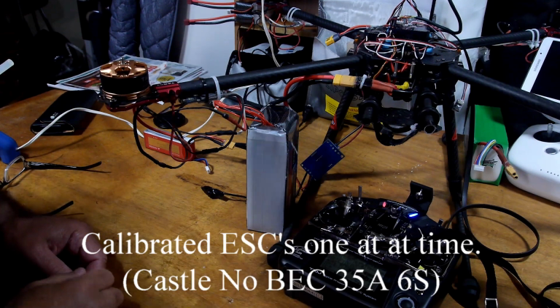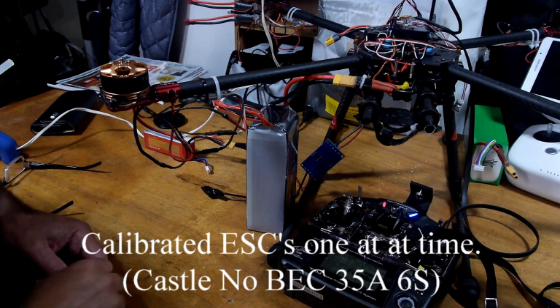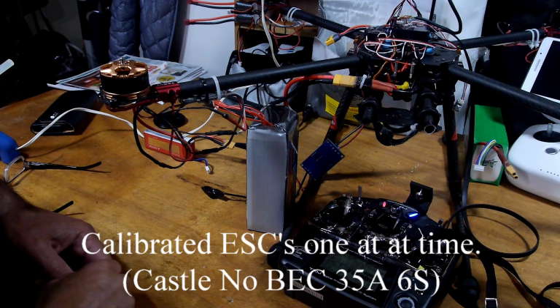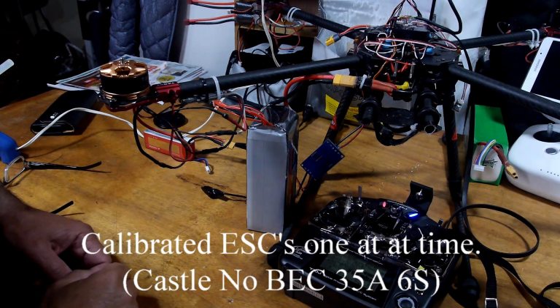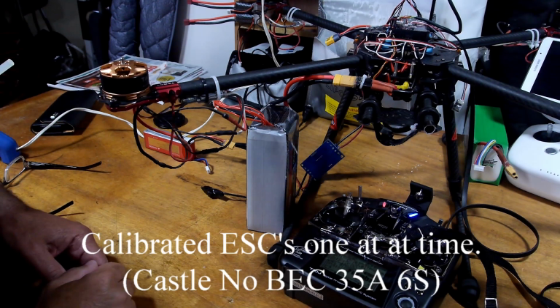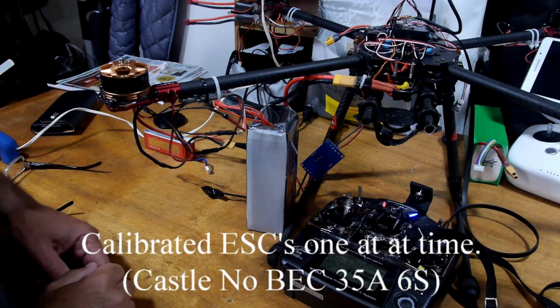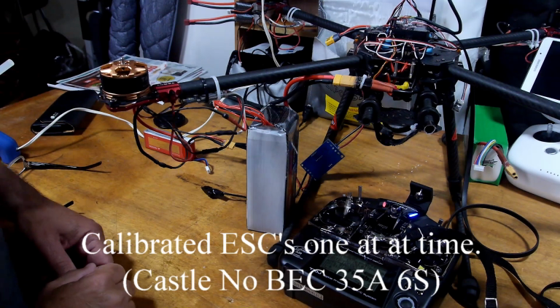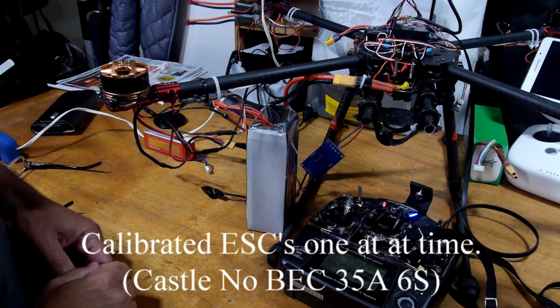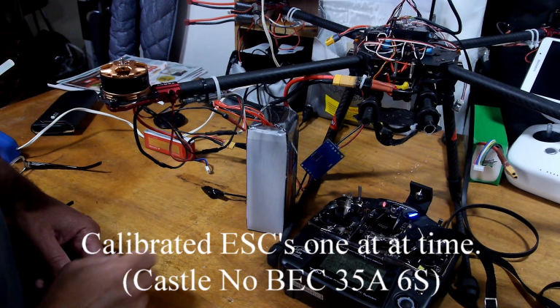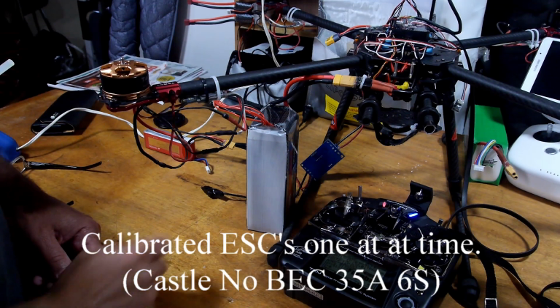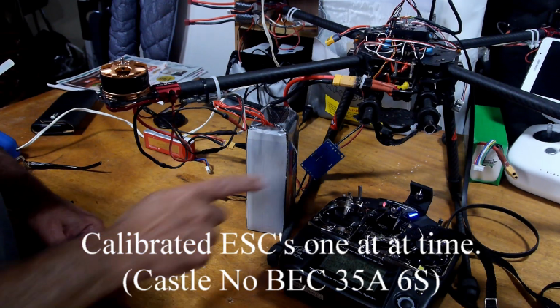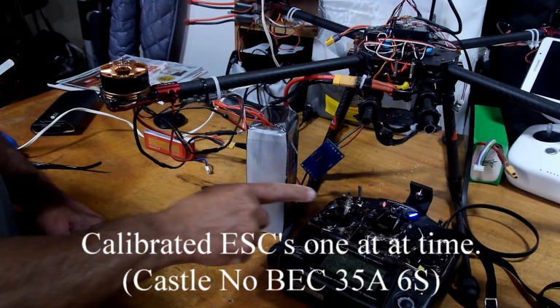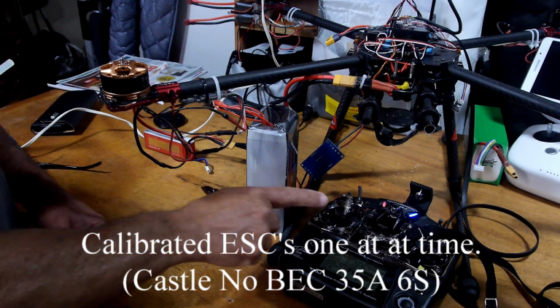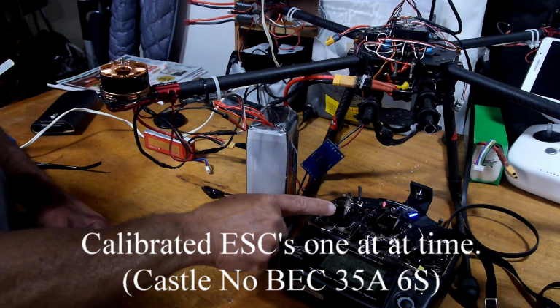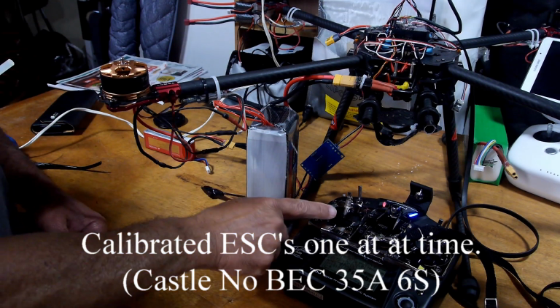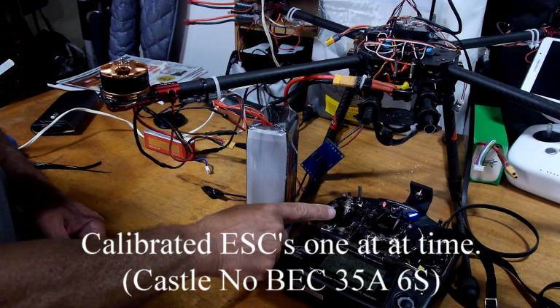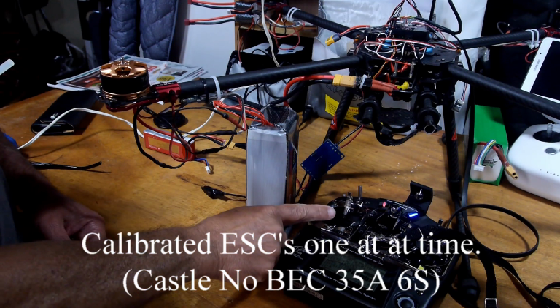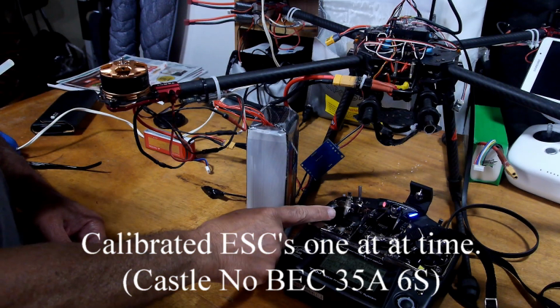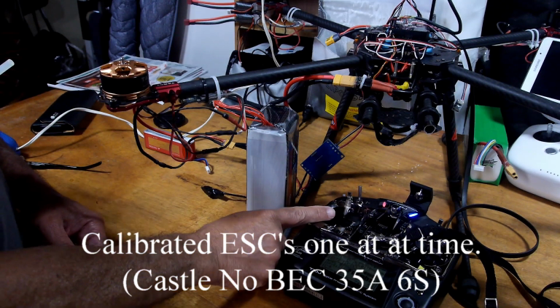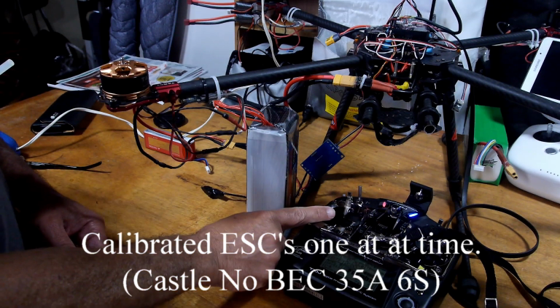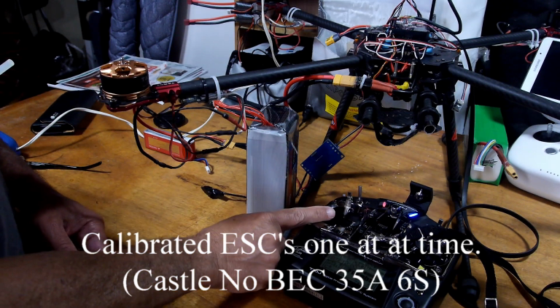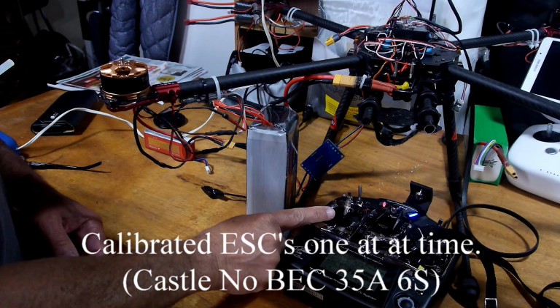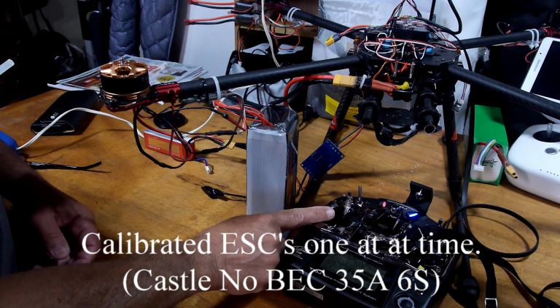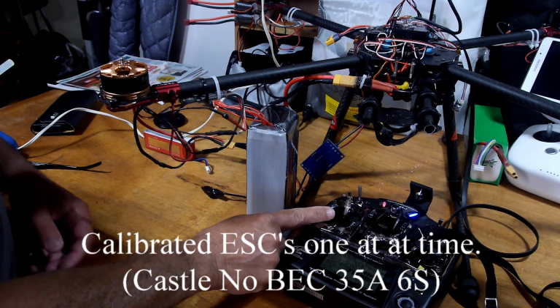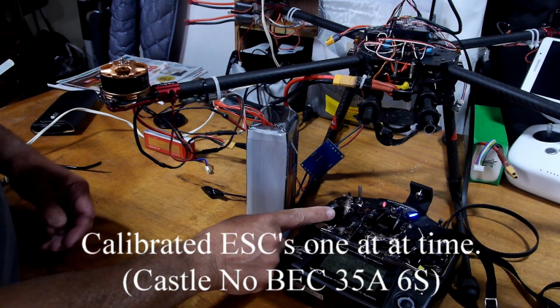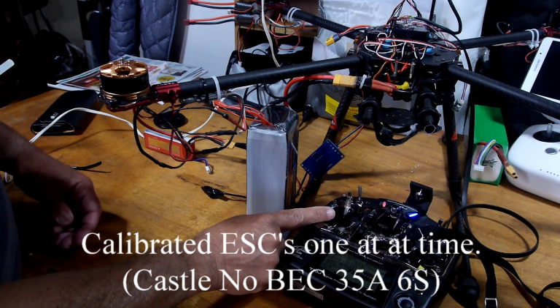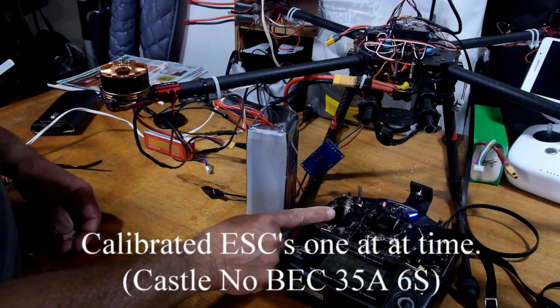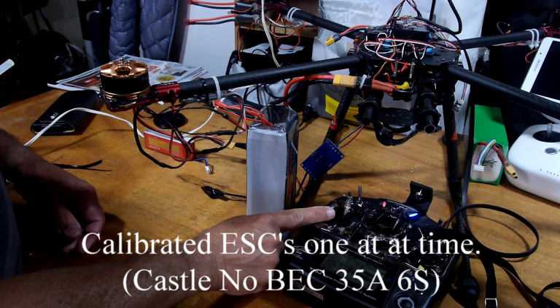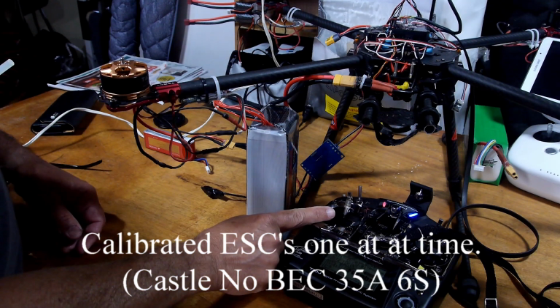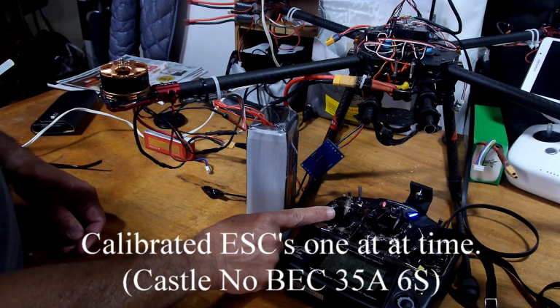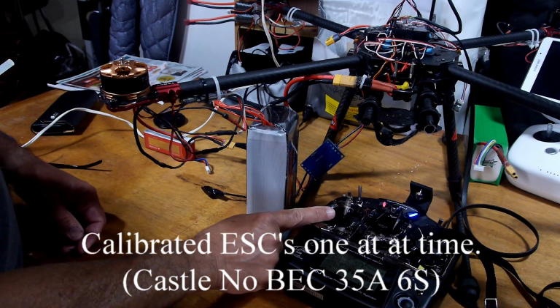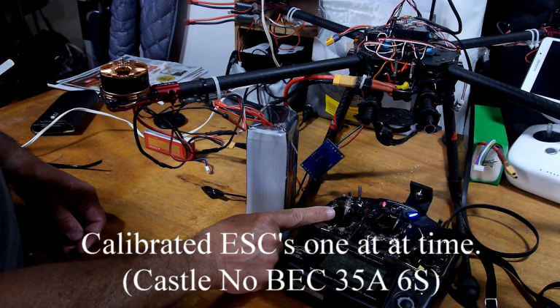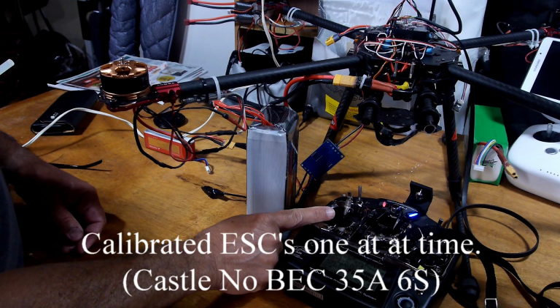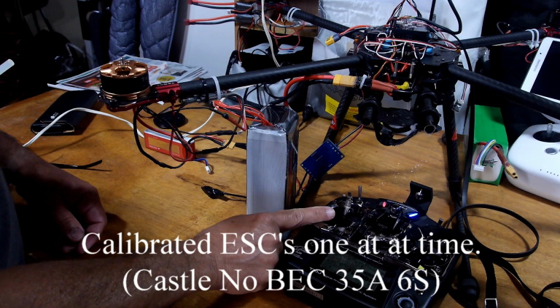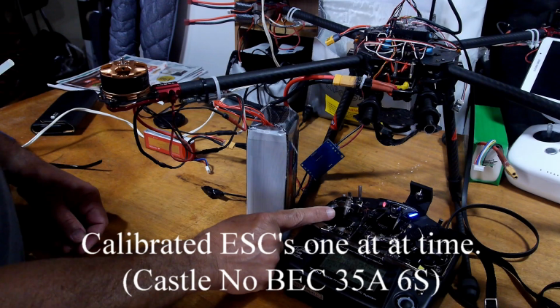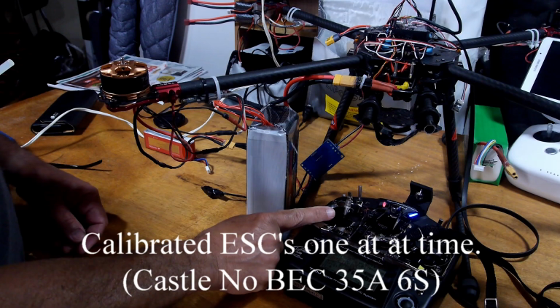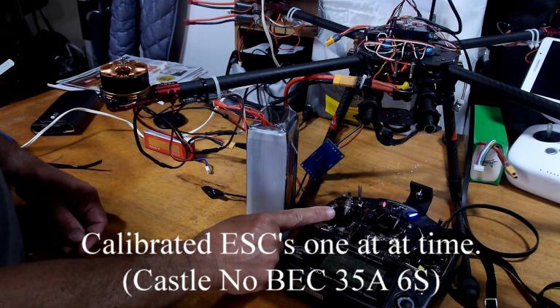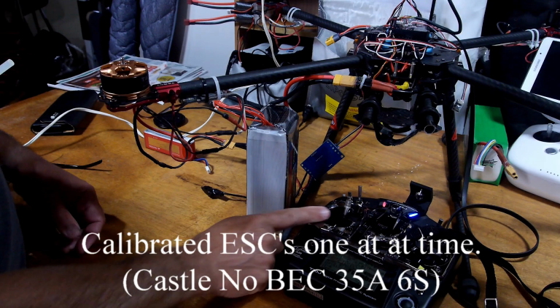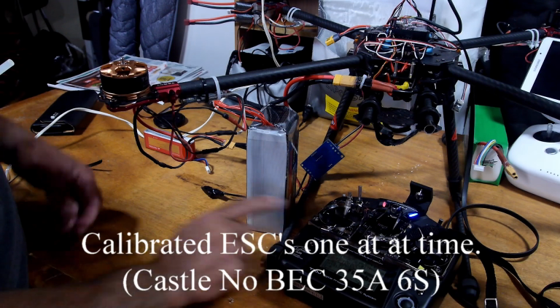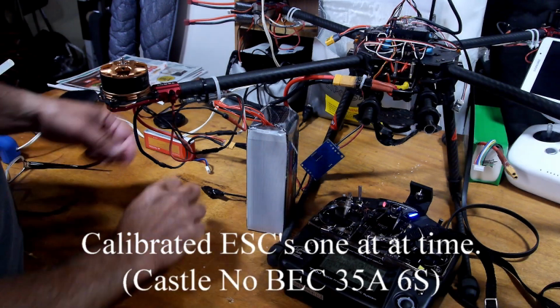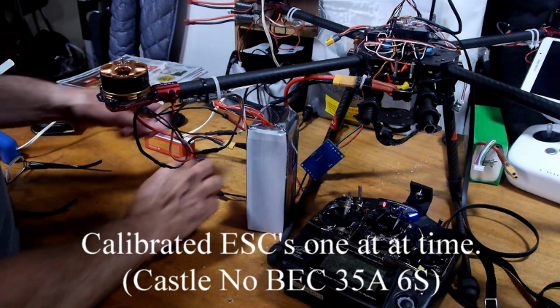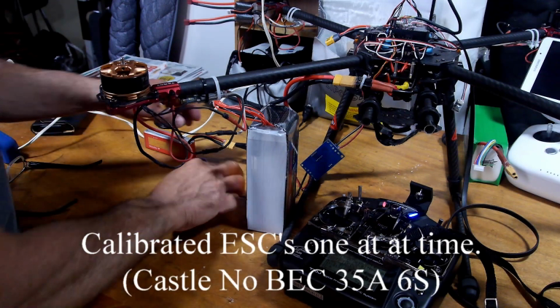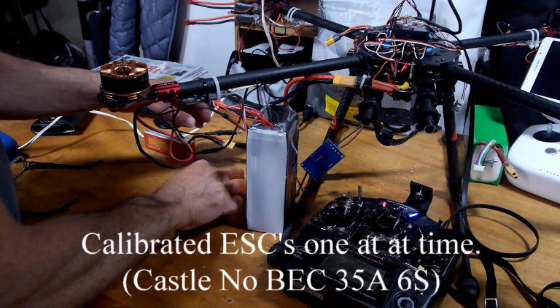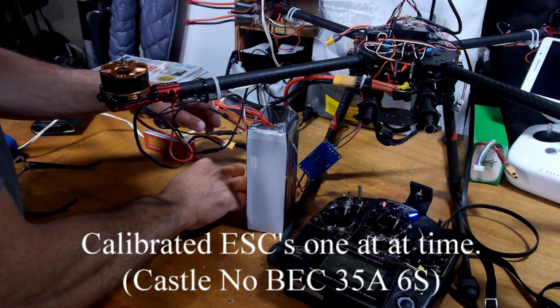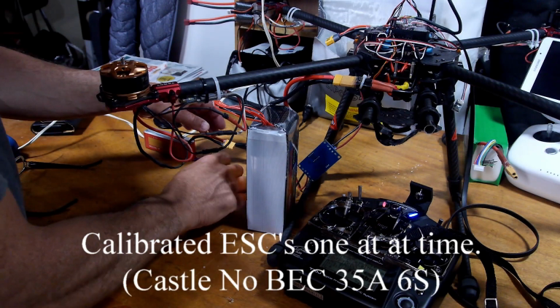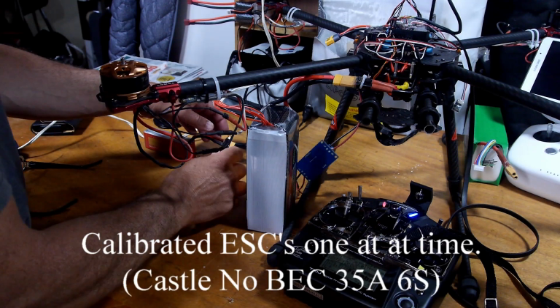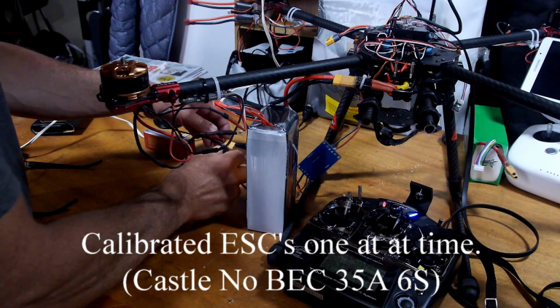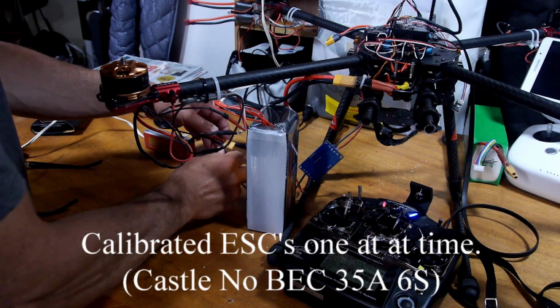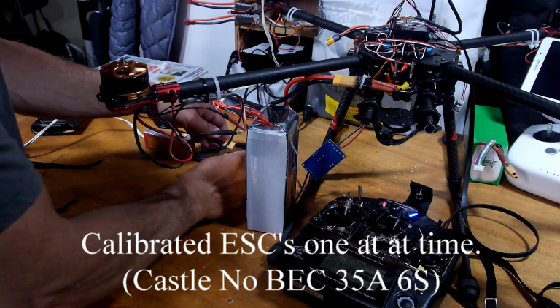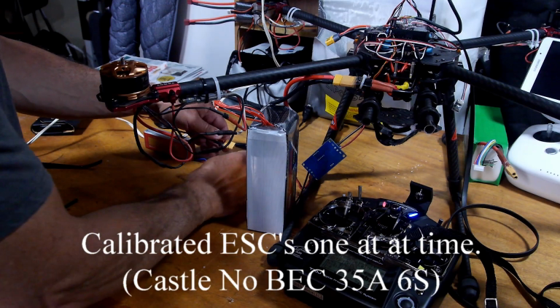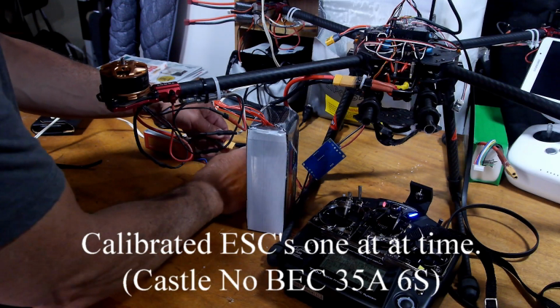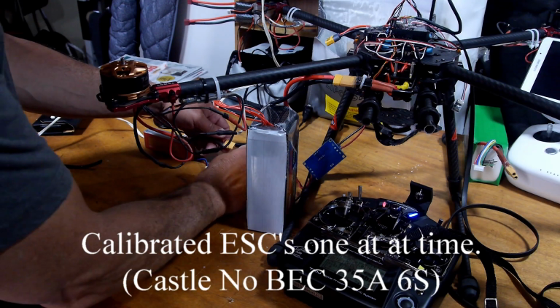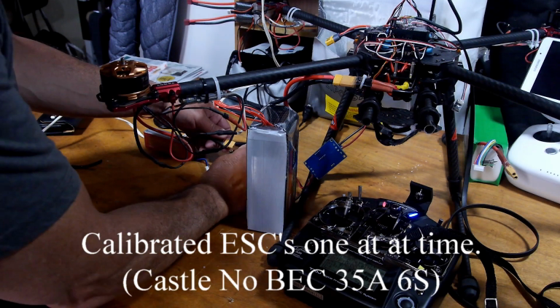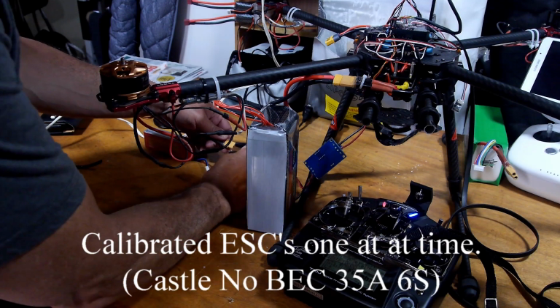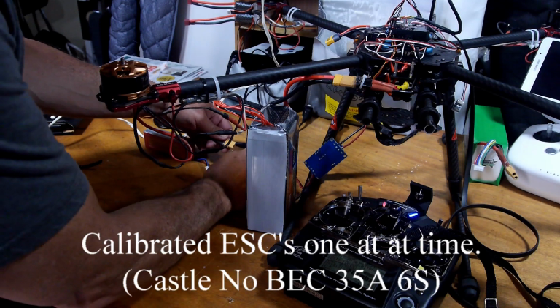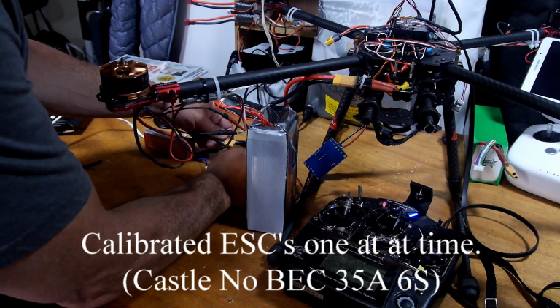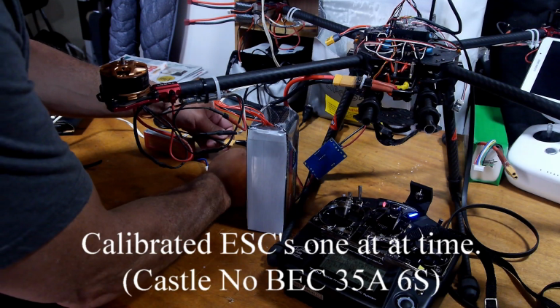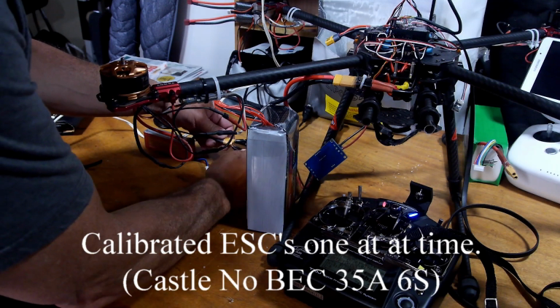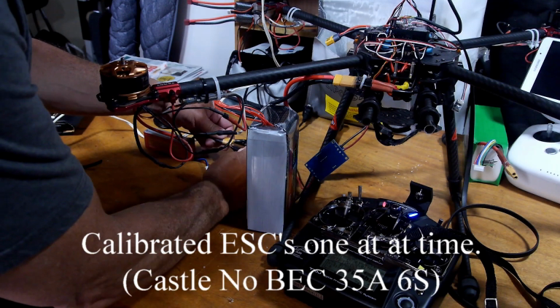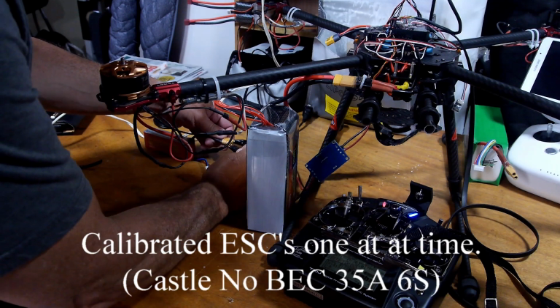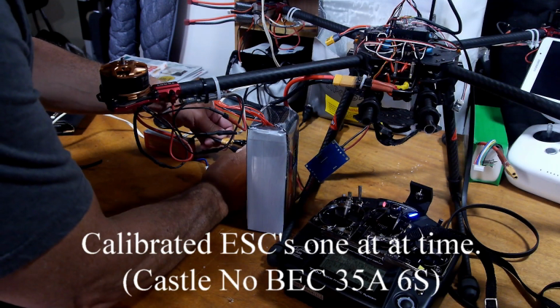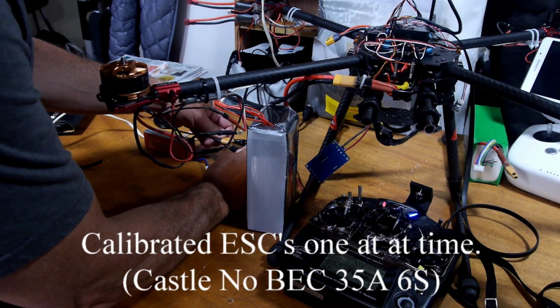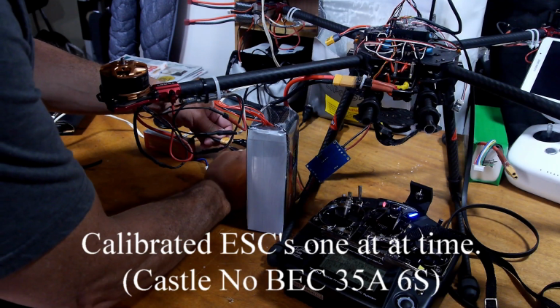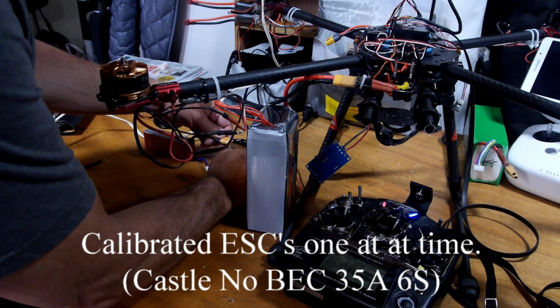I calibrated my ESCs one at a time, went smoothly. Obviously there's power going to all the motors.